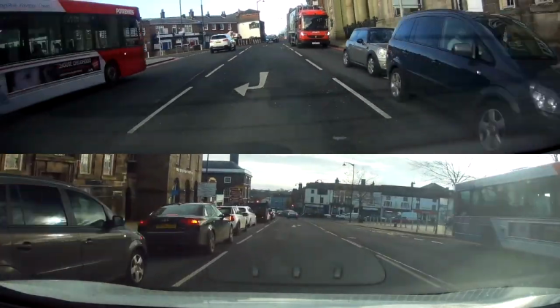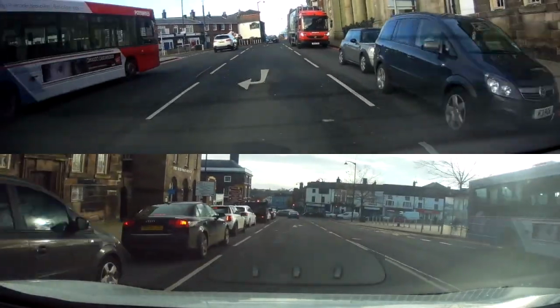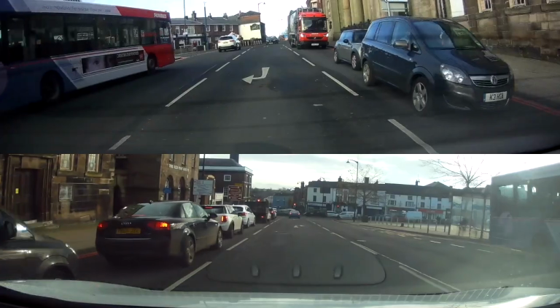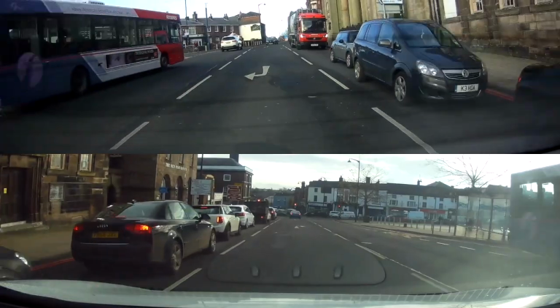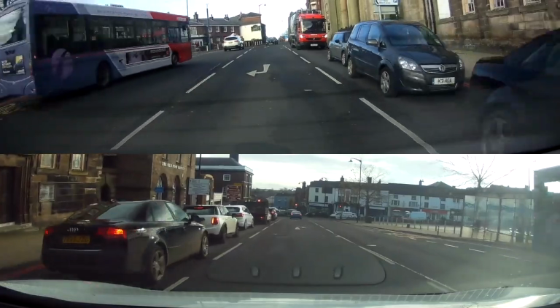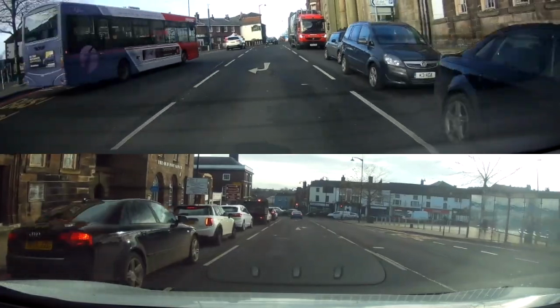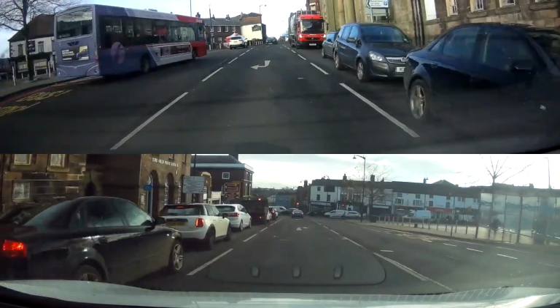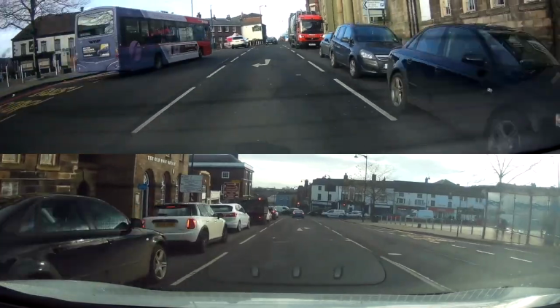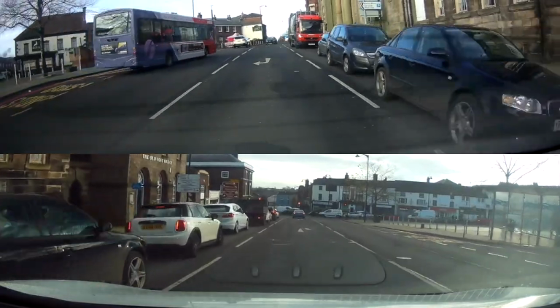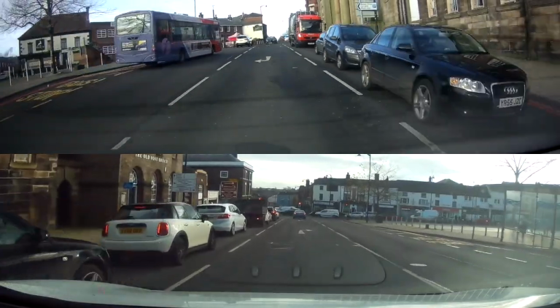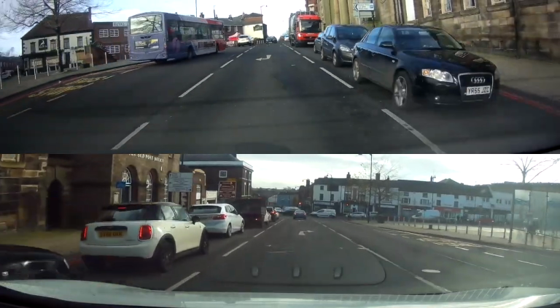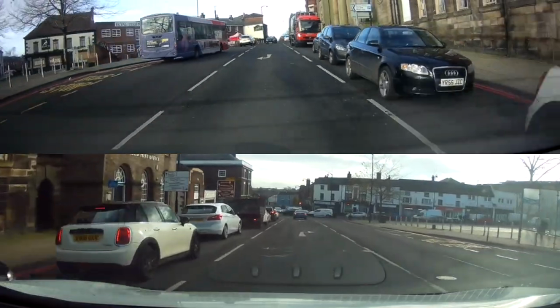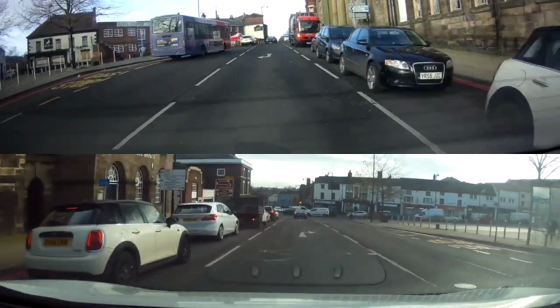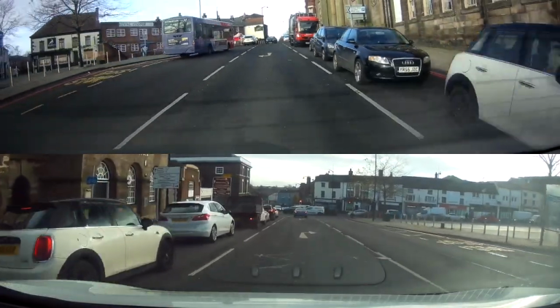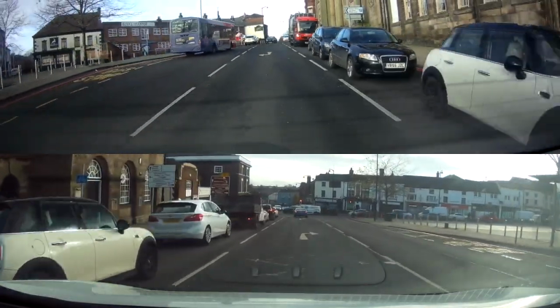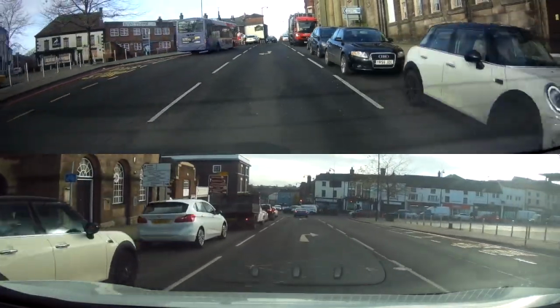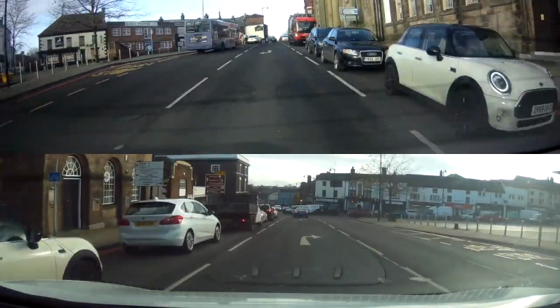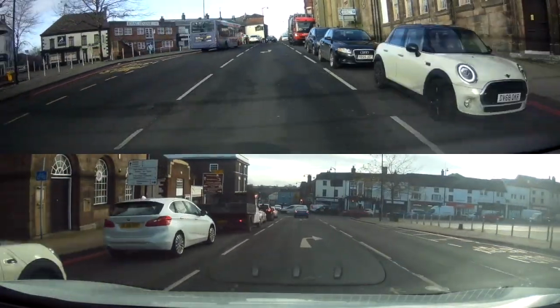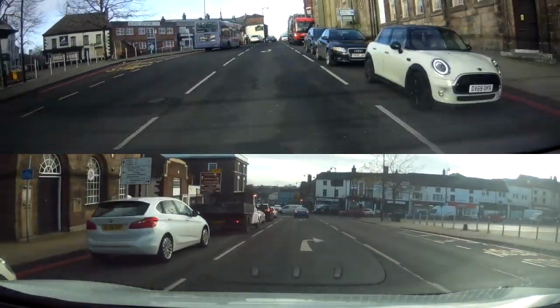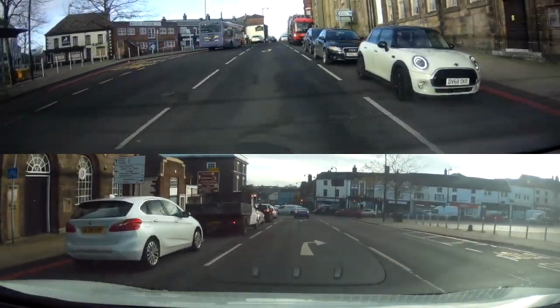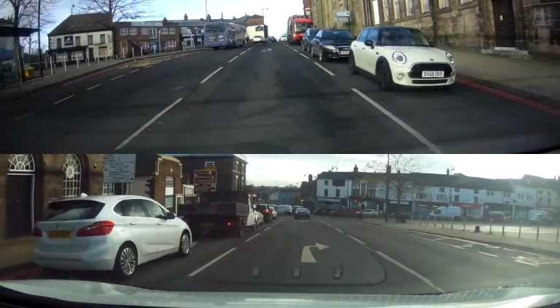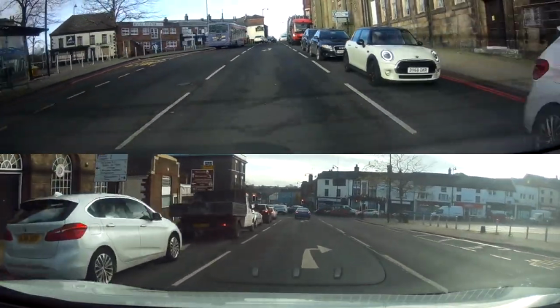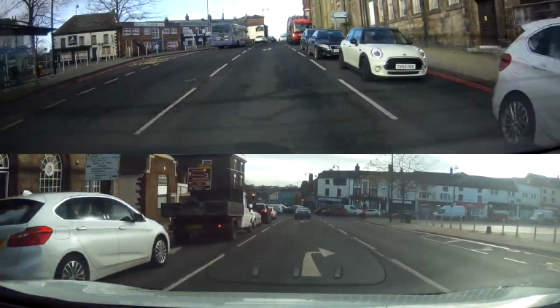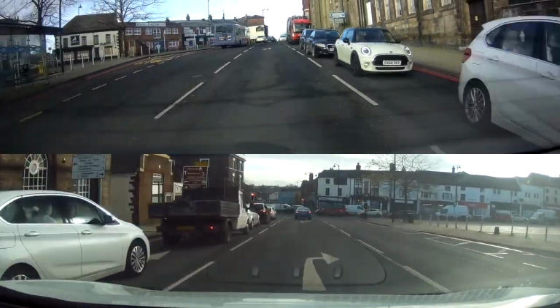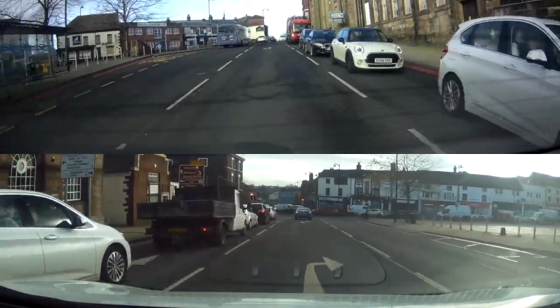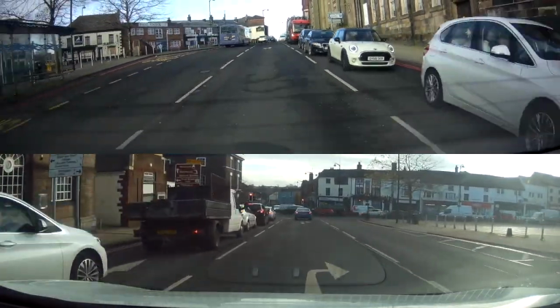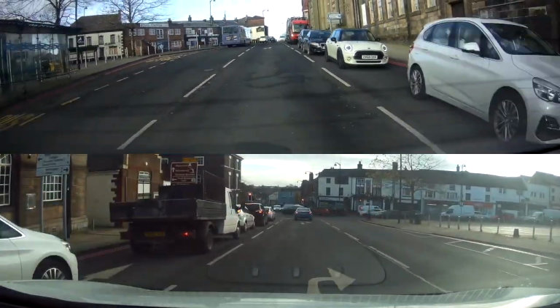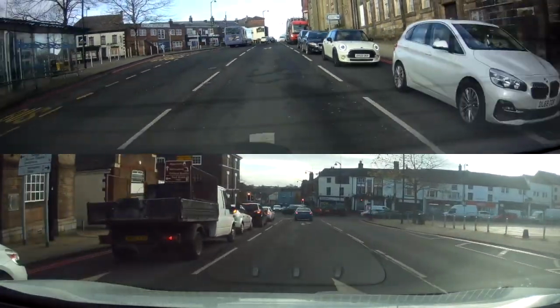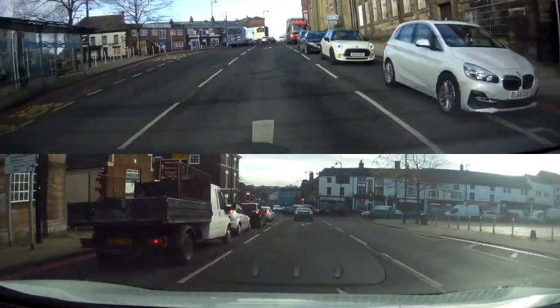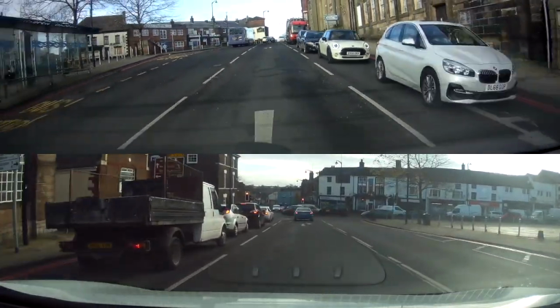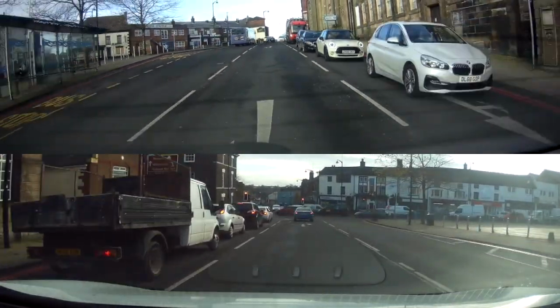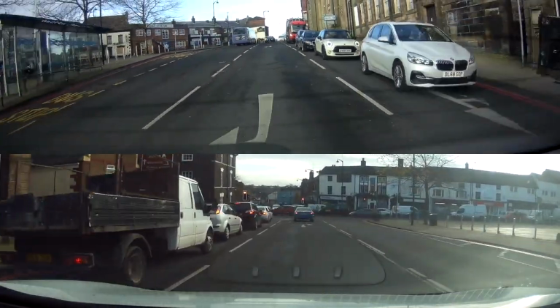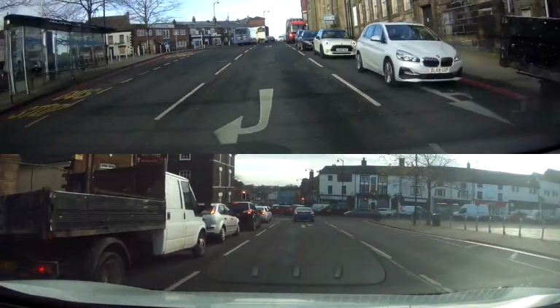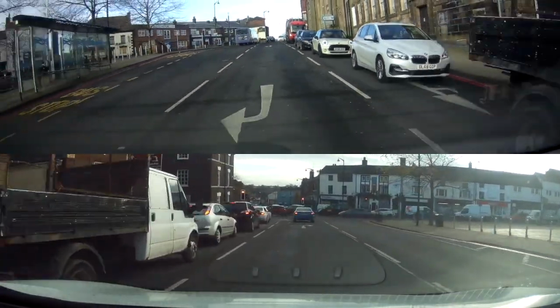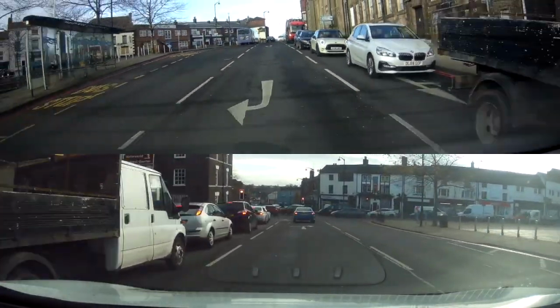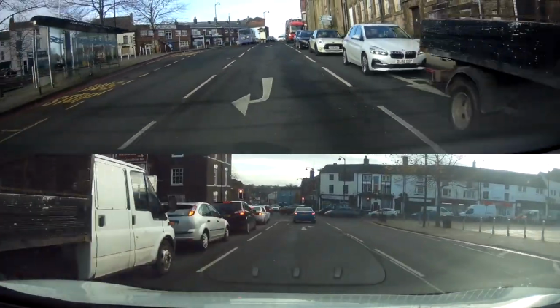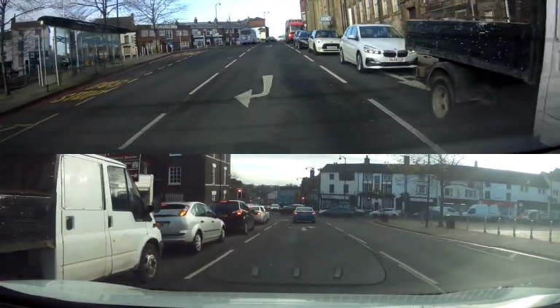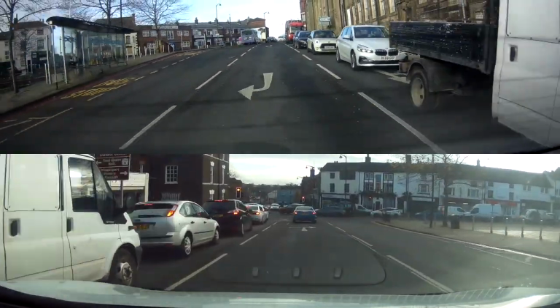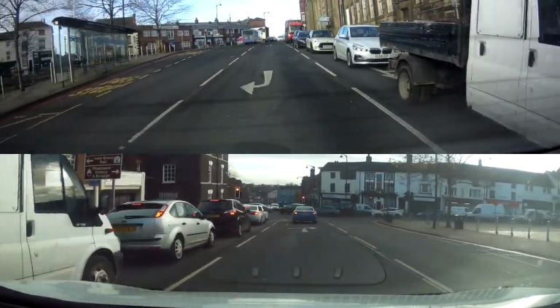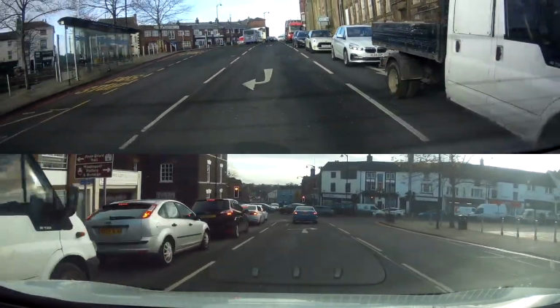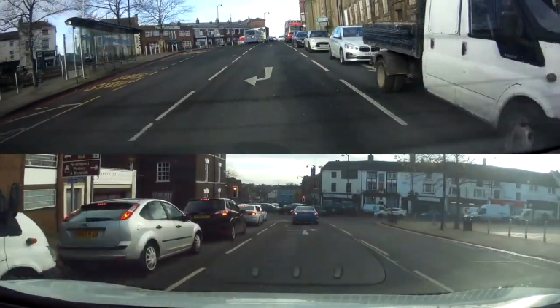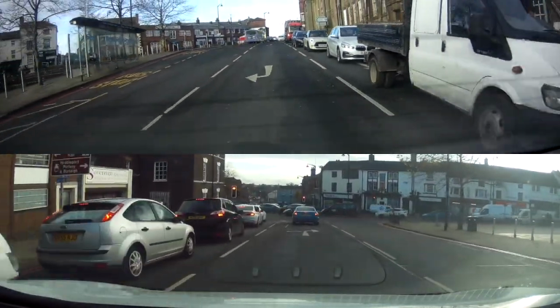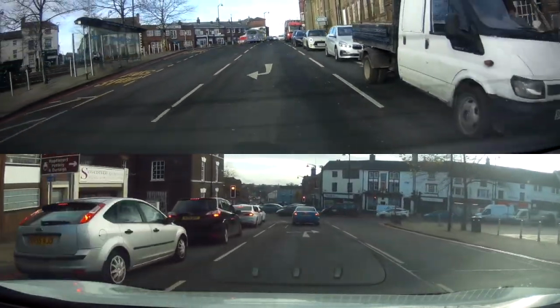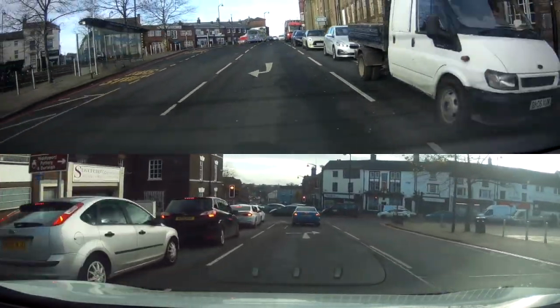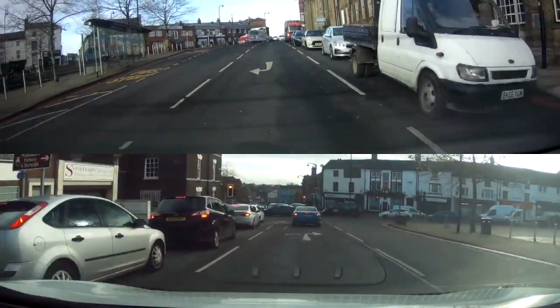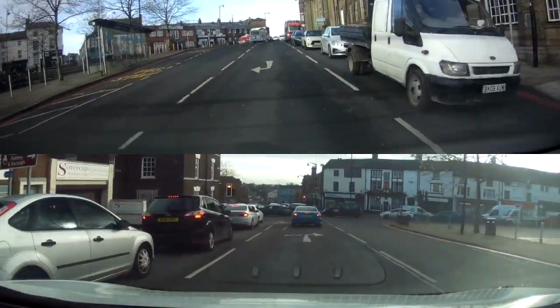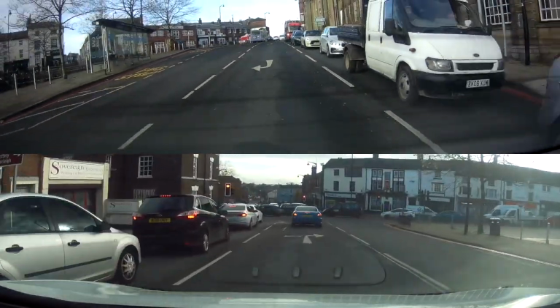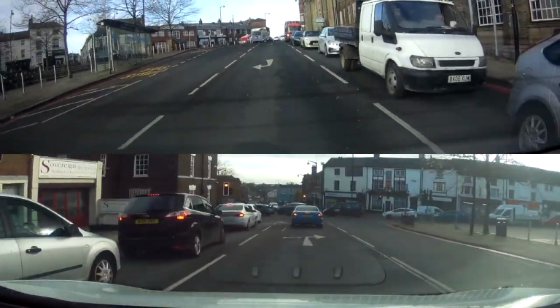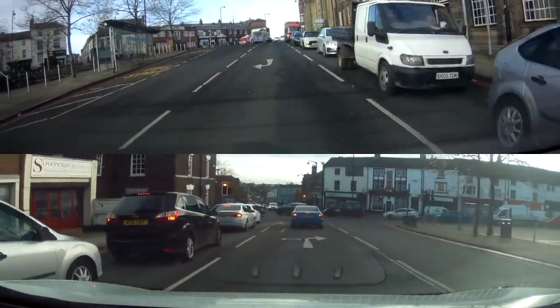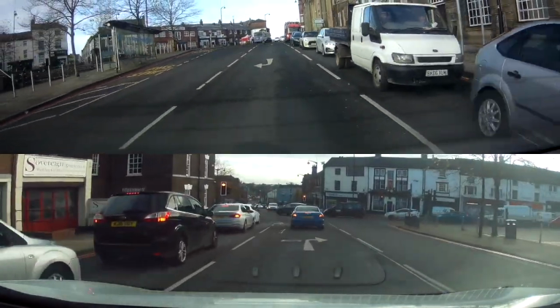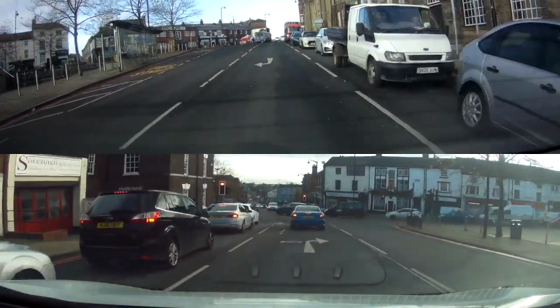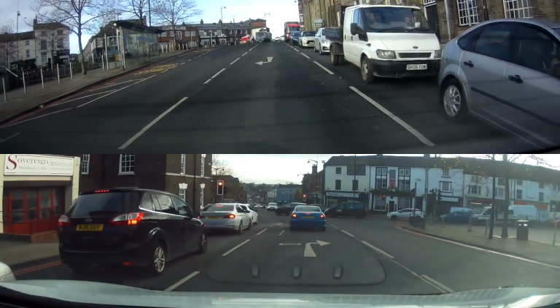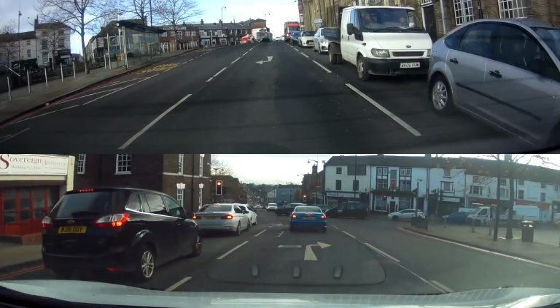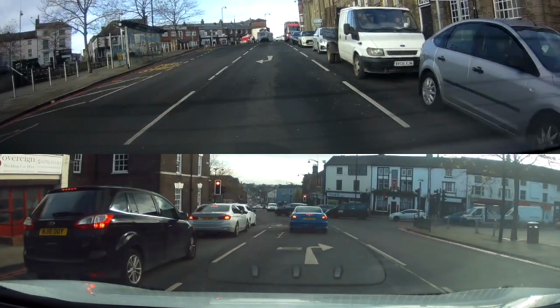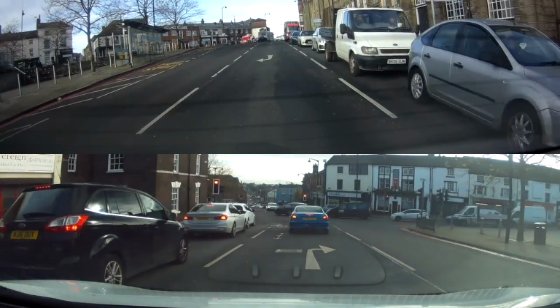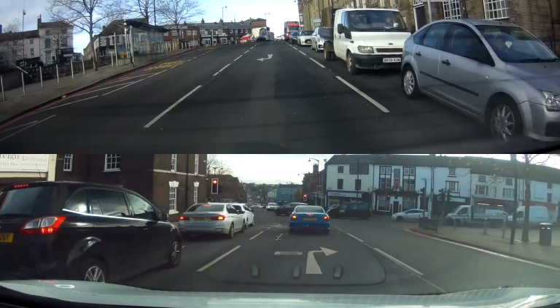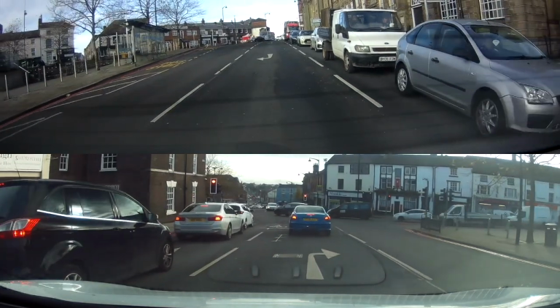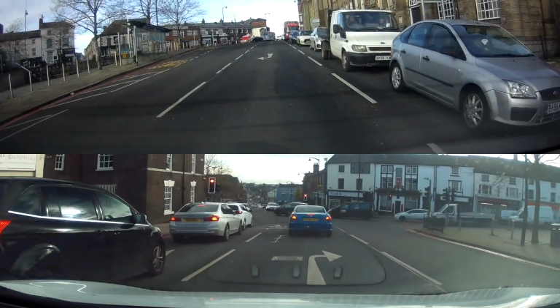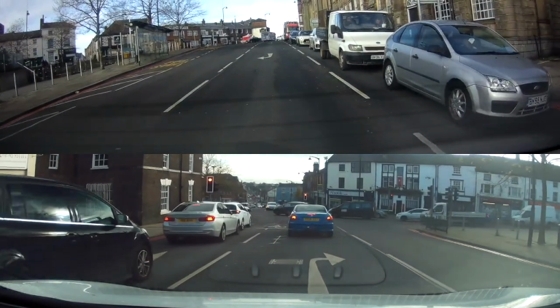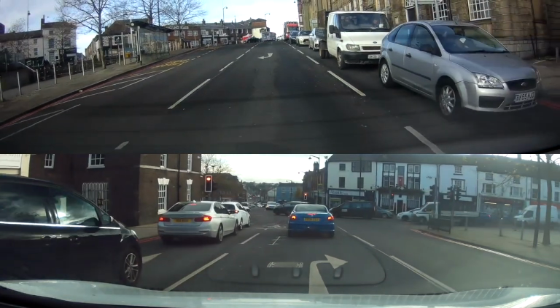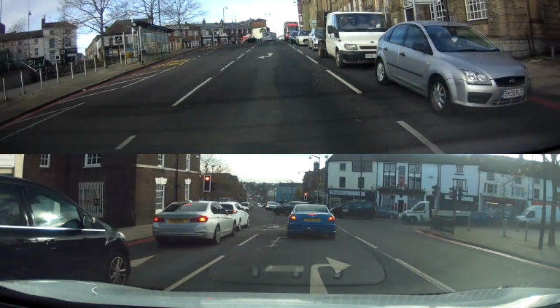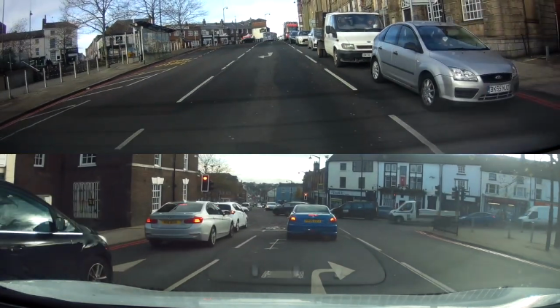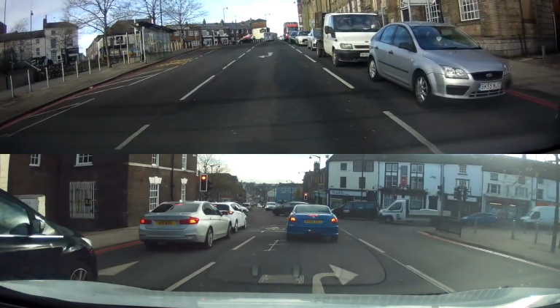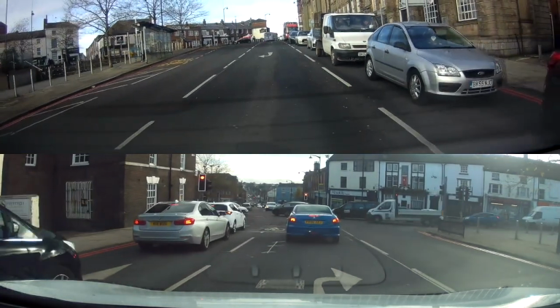So make sure you've checked your mirrors, your centre and your right one, and you're signalling right in your right lane.